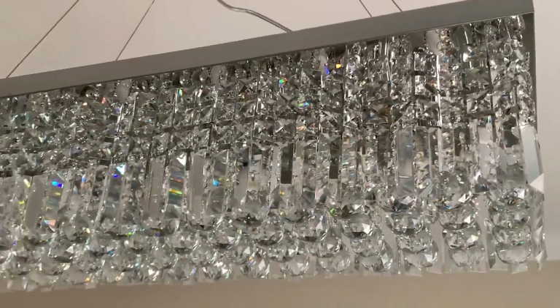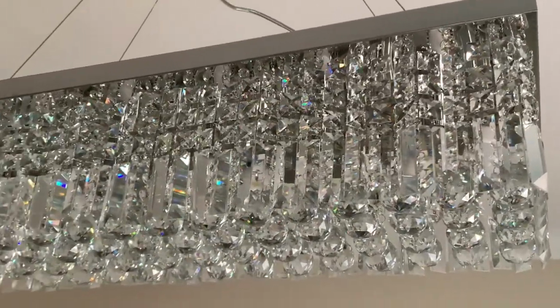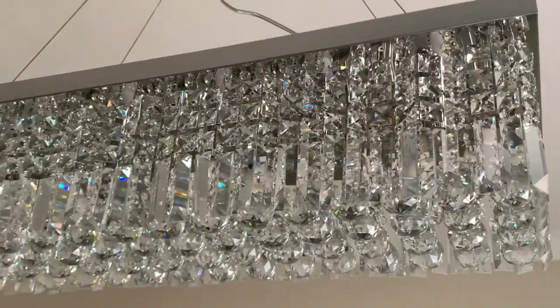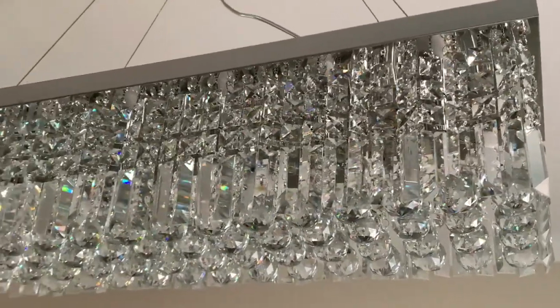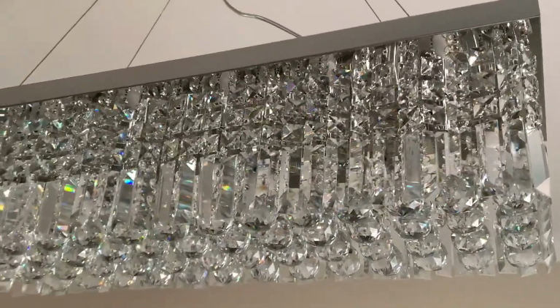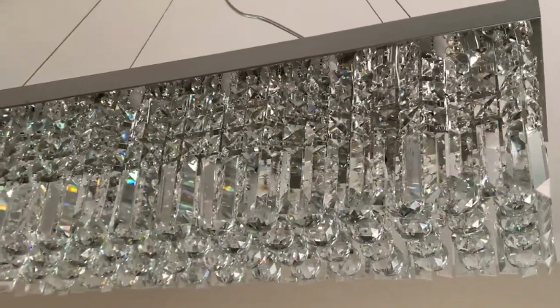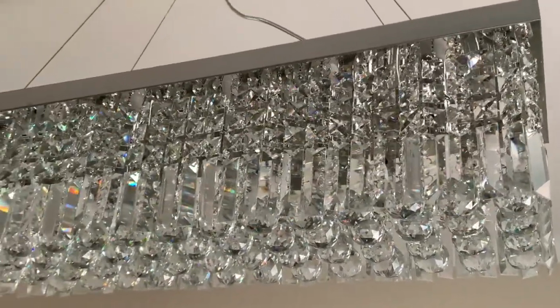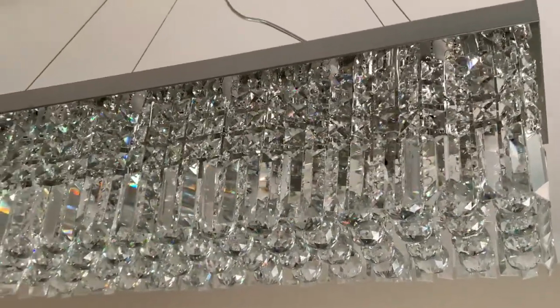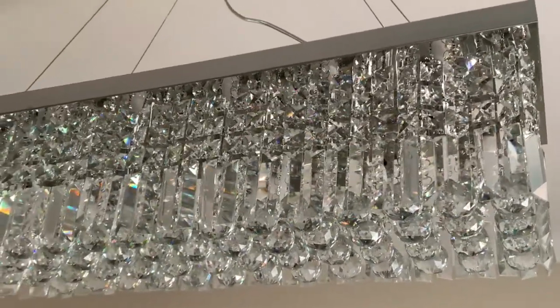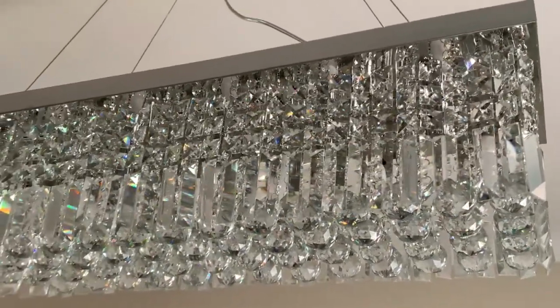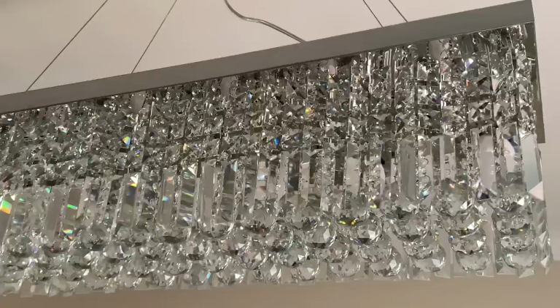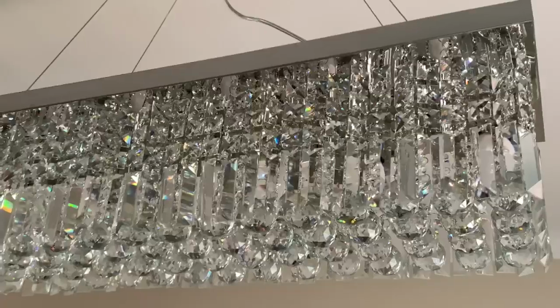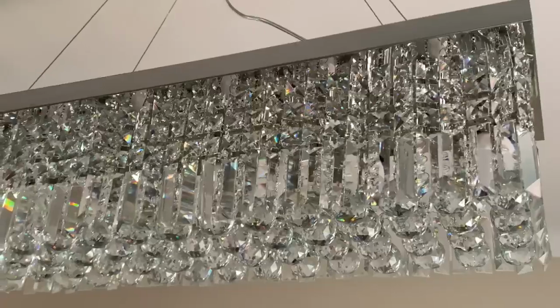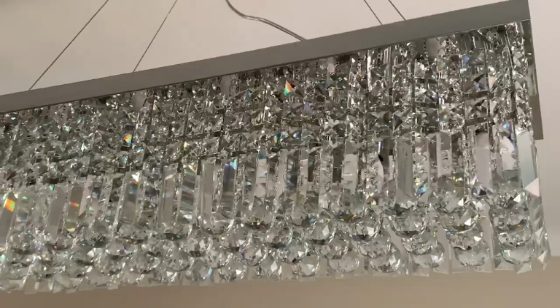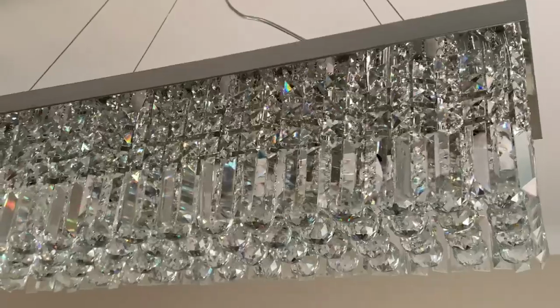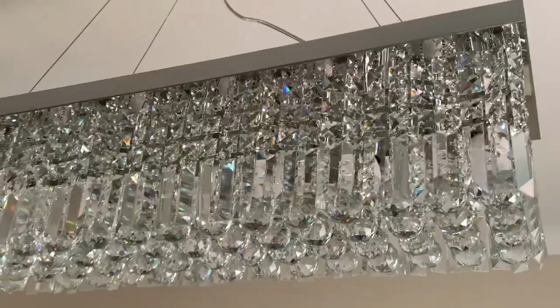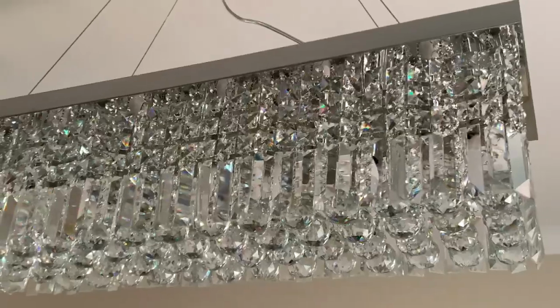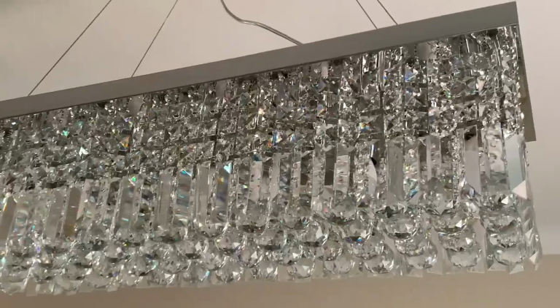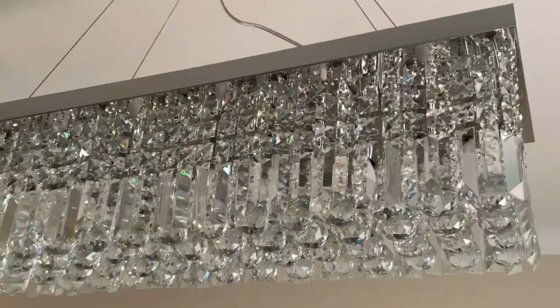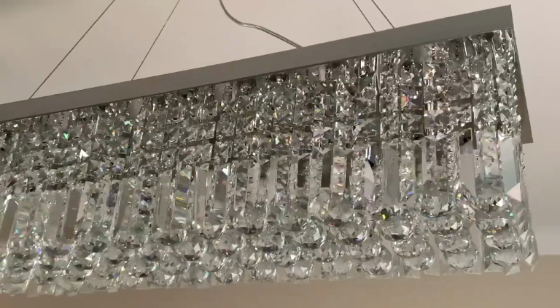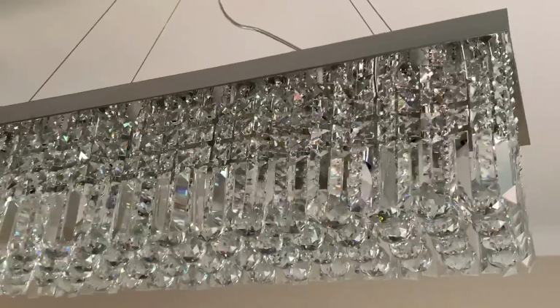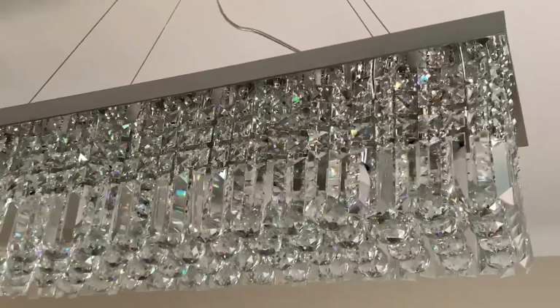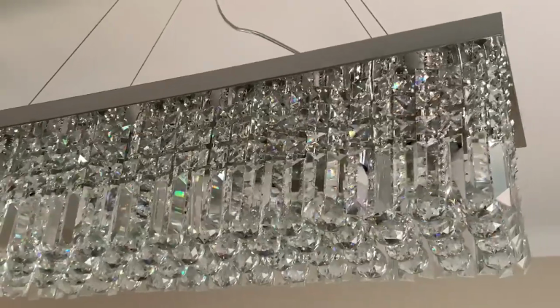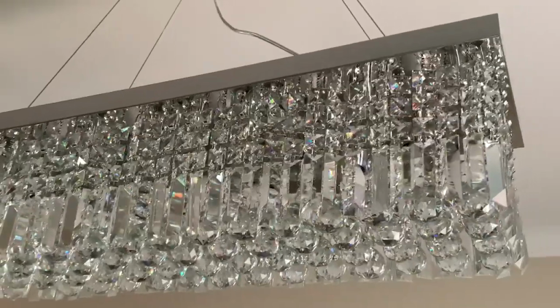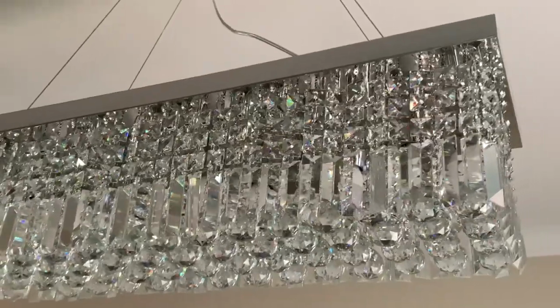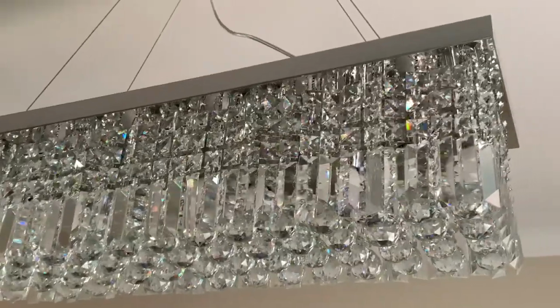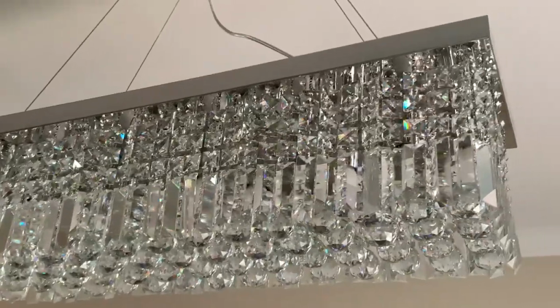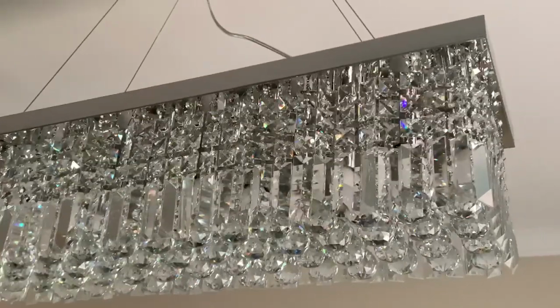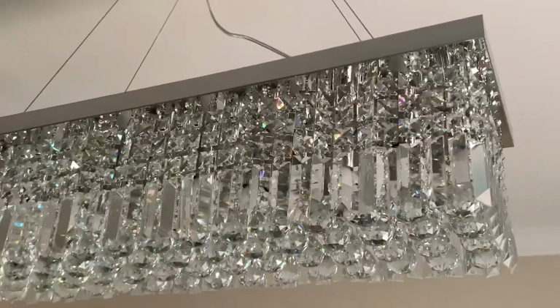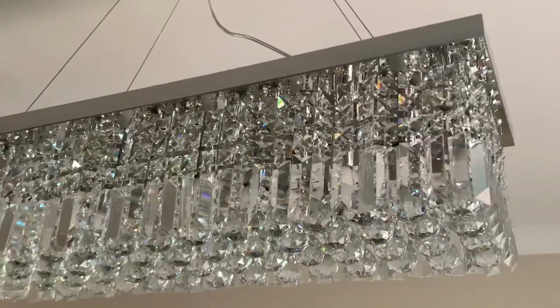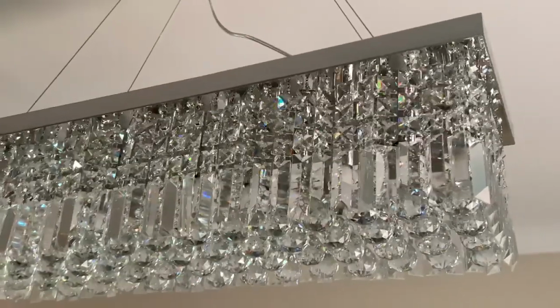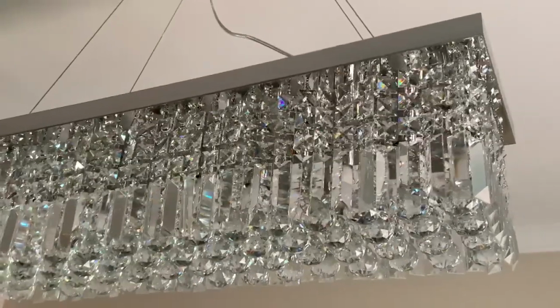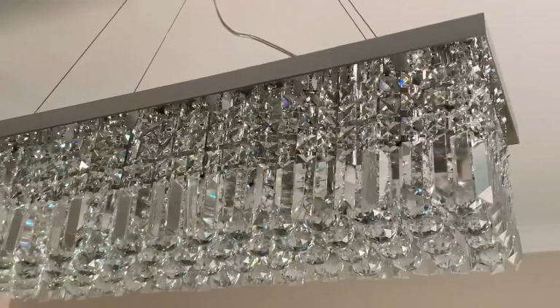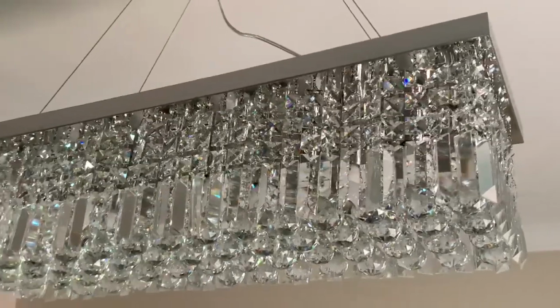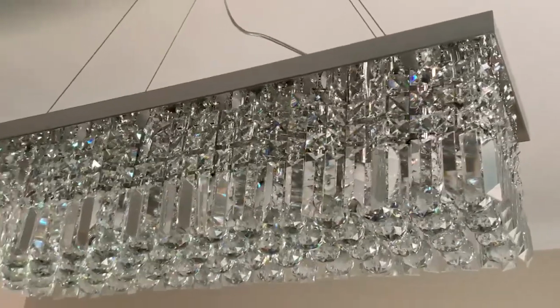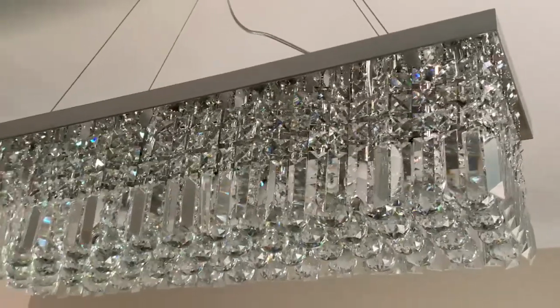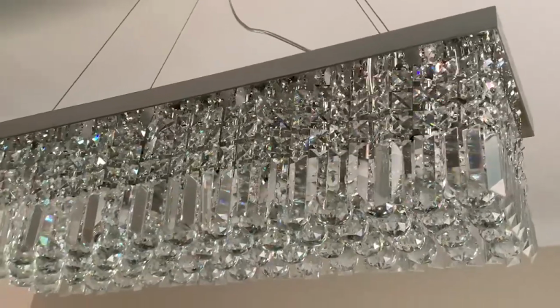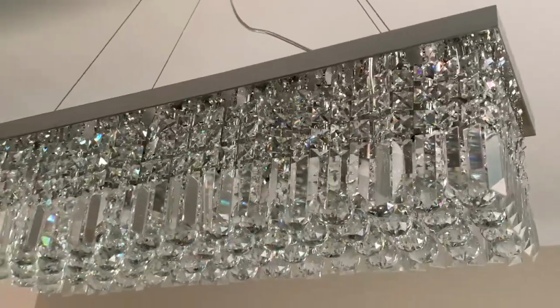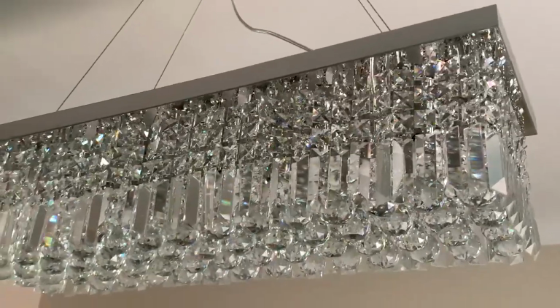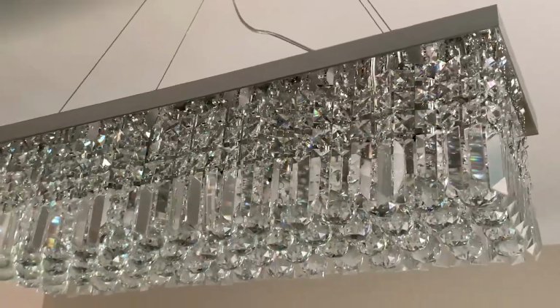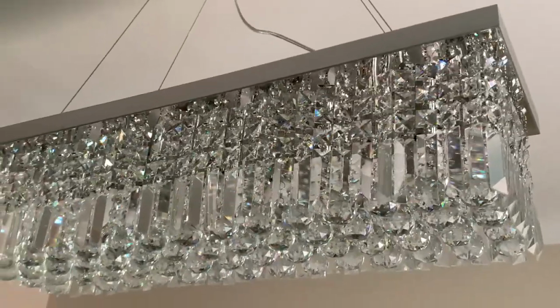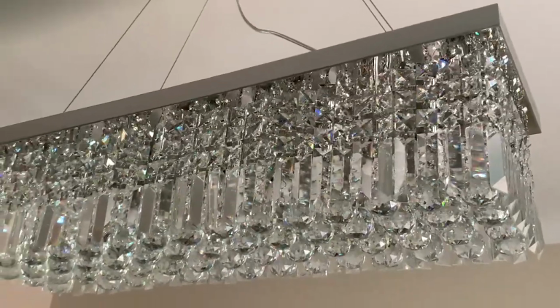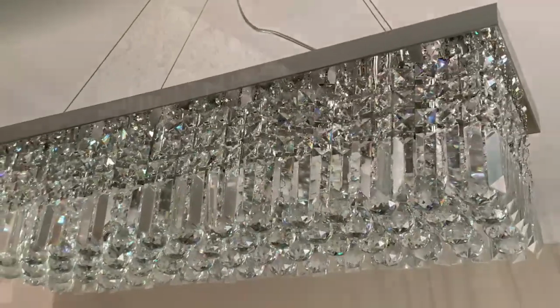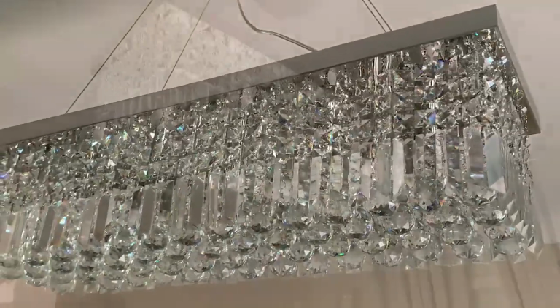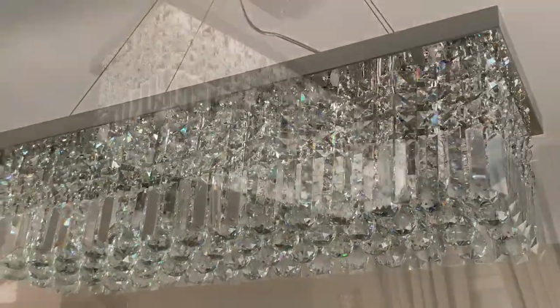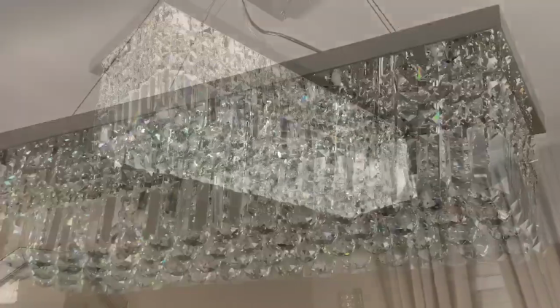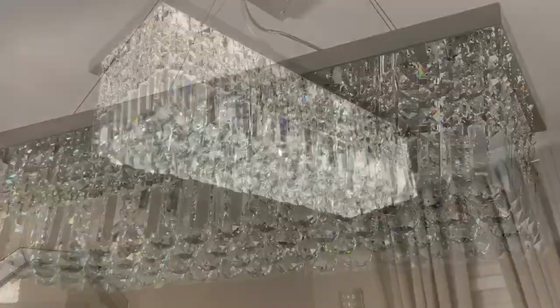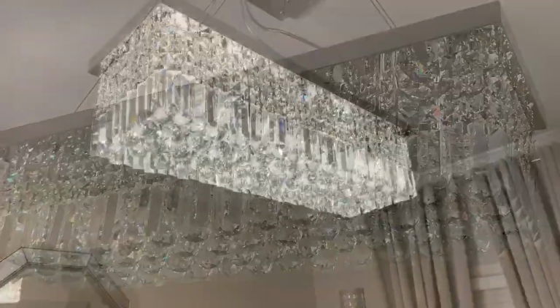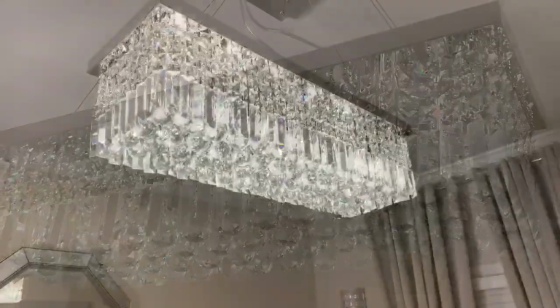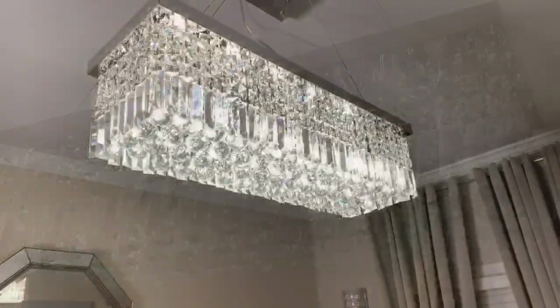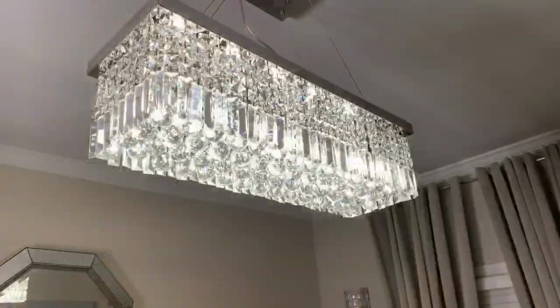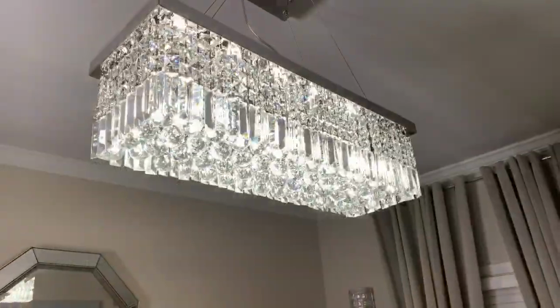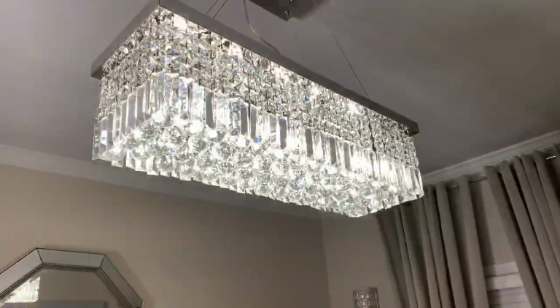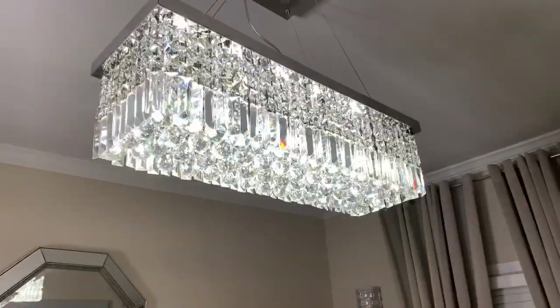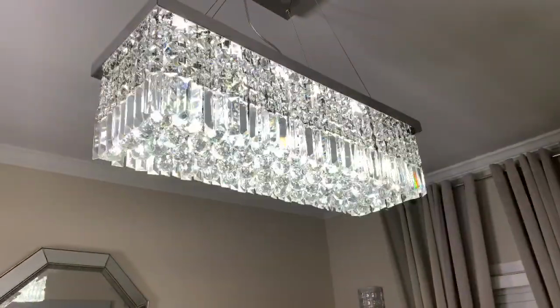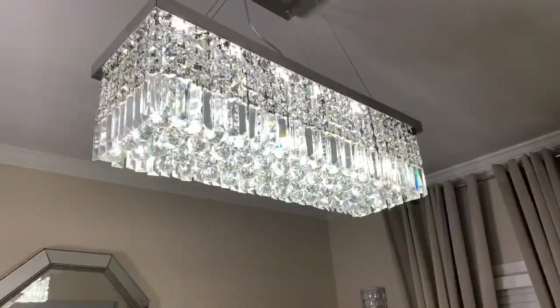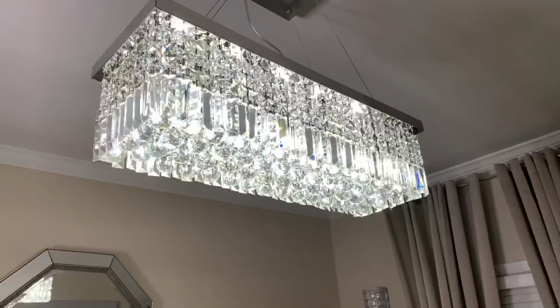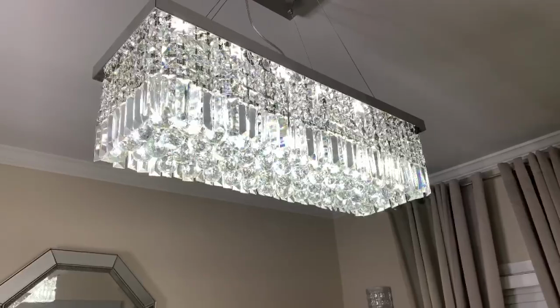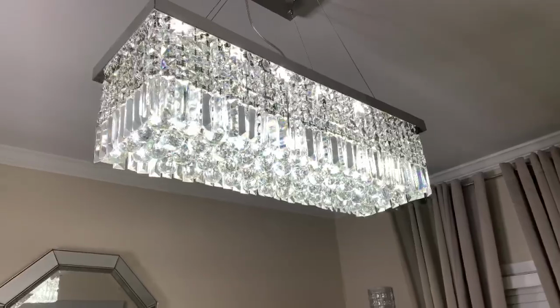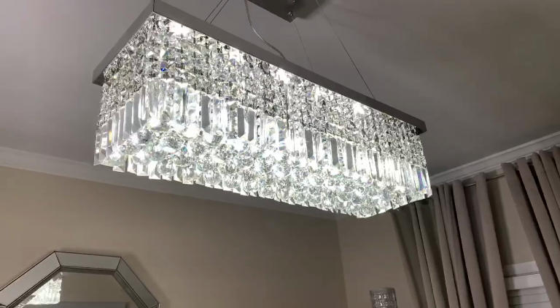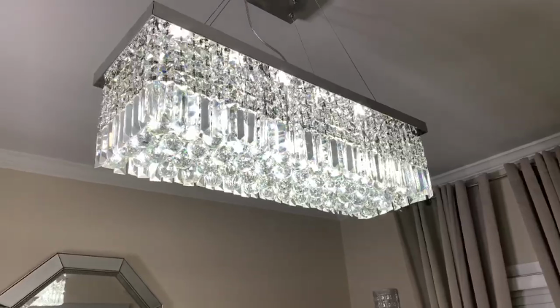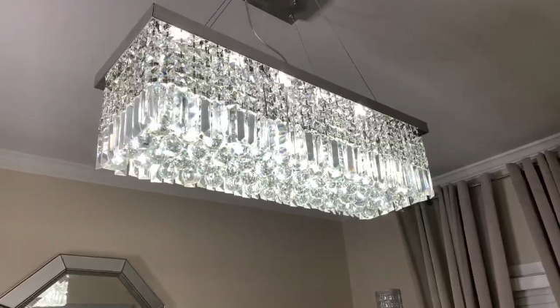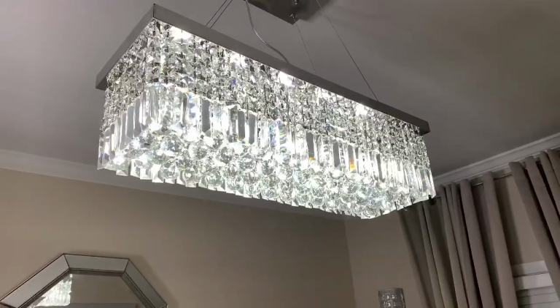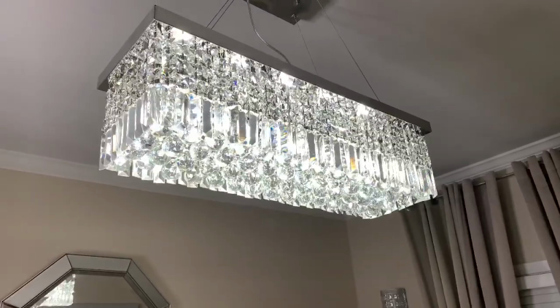I must say that this crystal chandelier is absolutely beautiful, and it looks like it costs much more than what I paid for it.